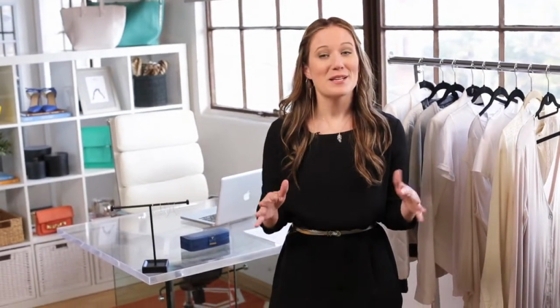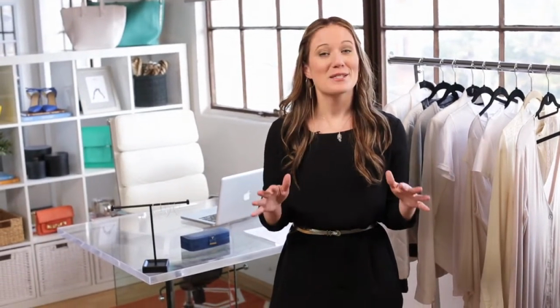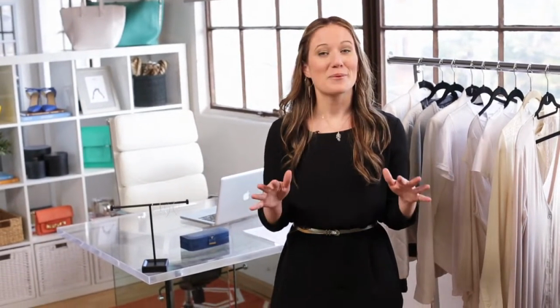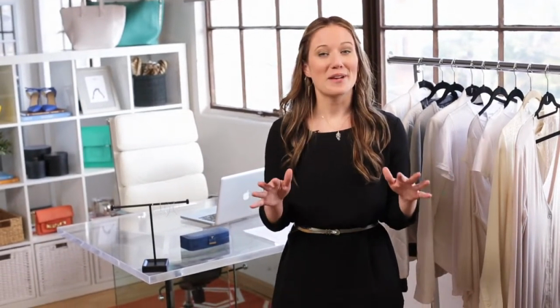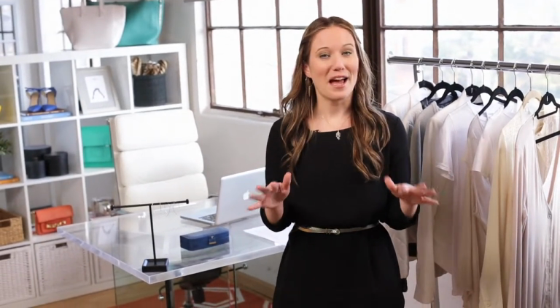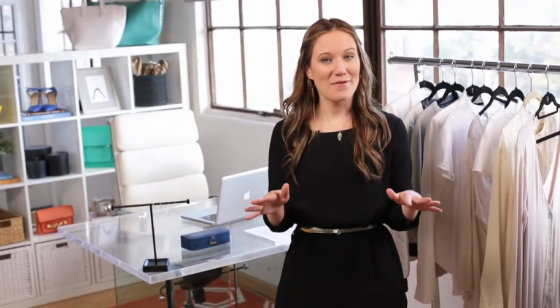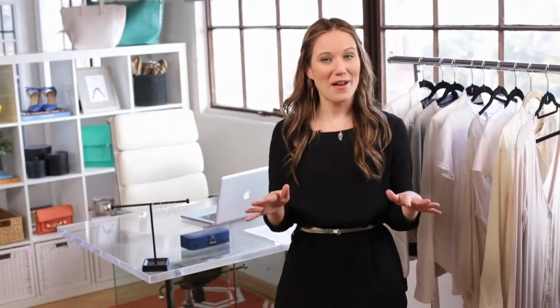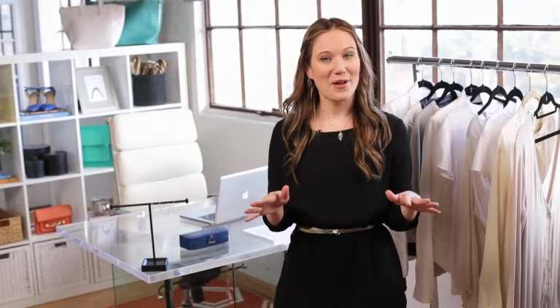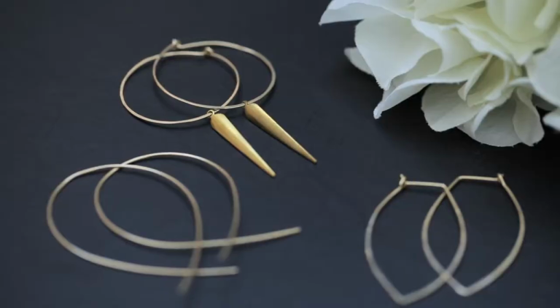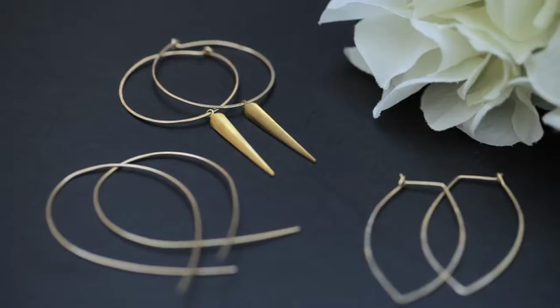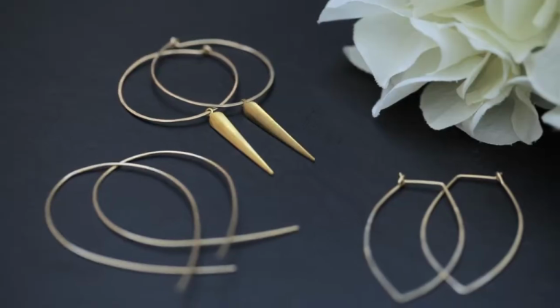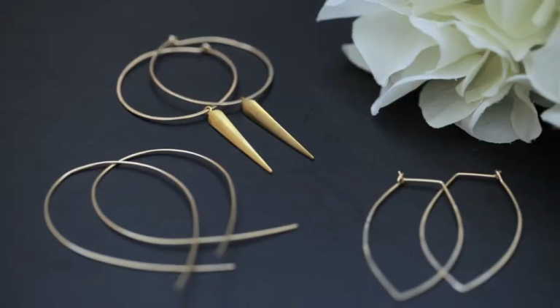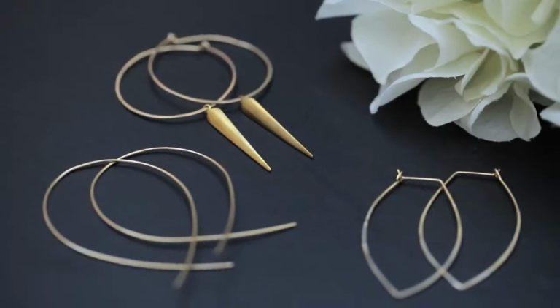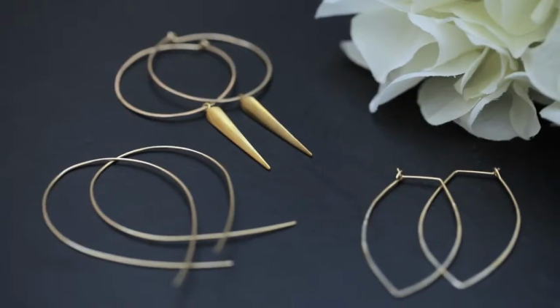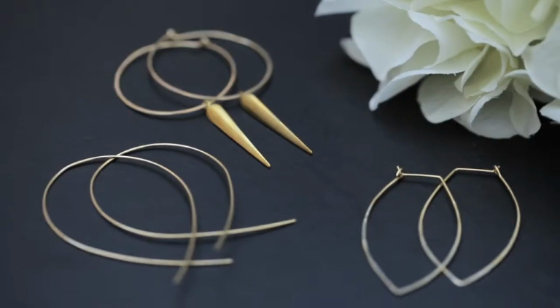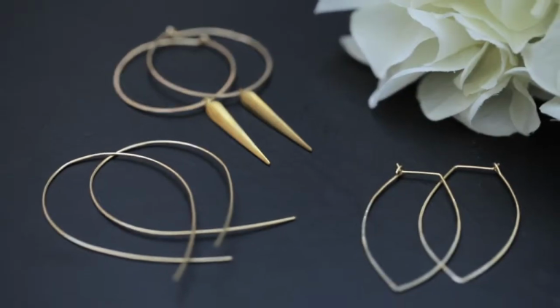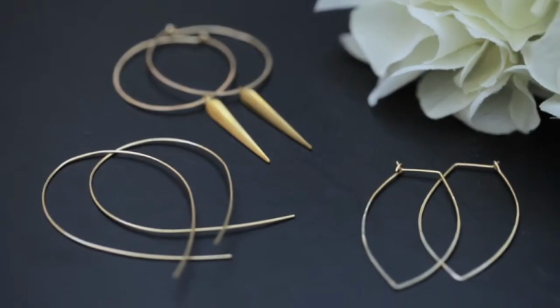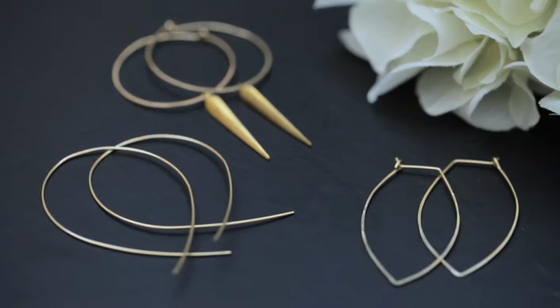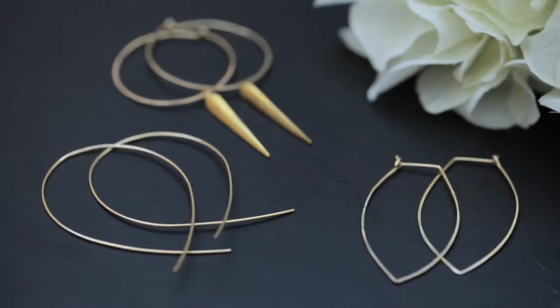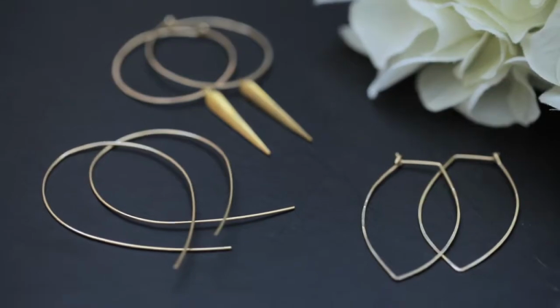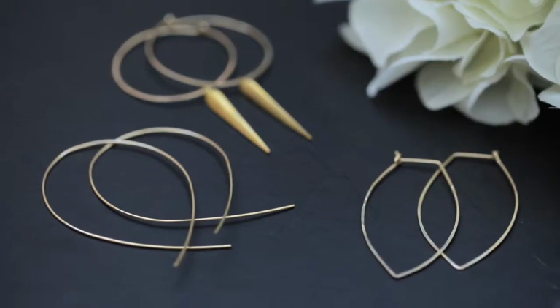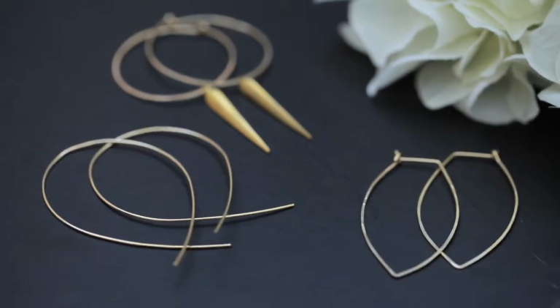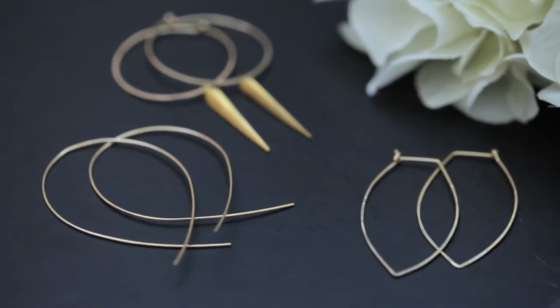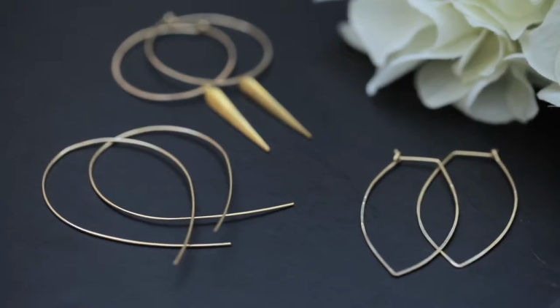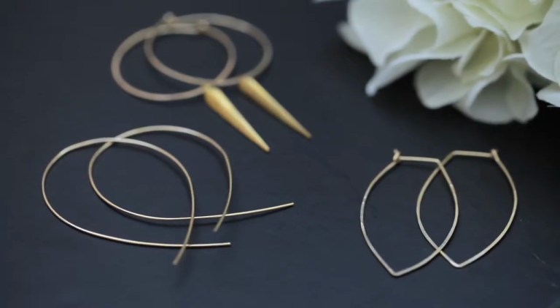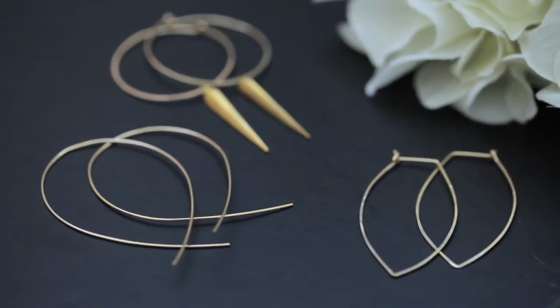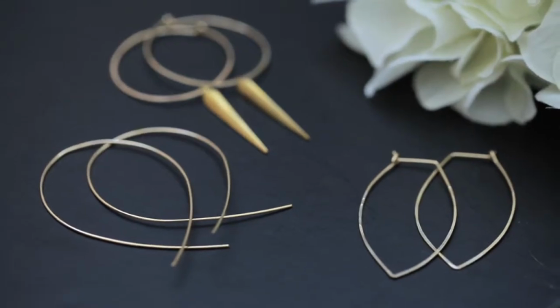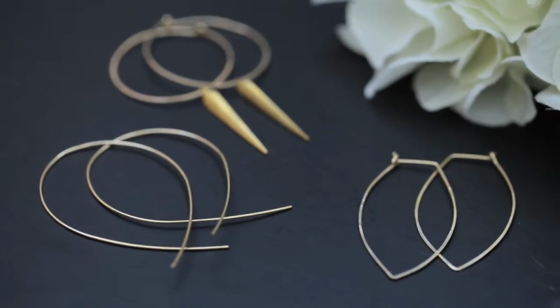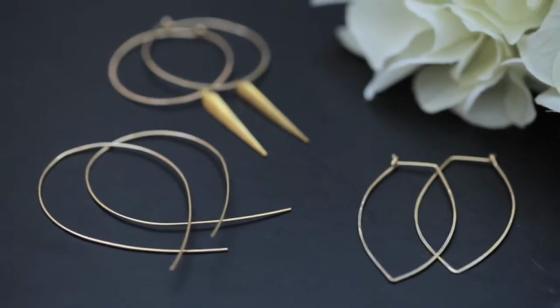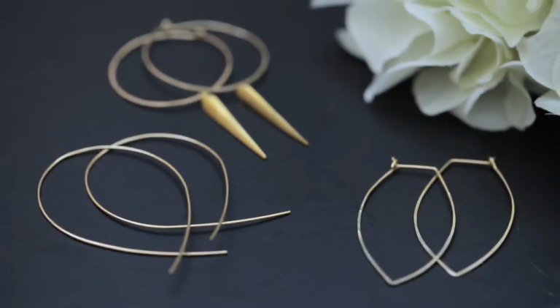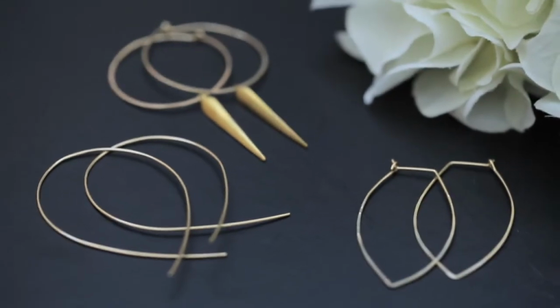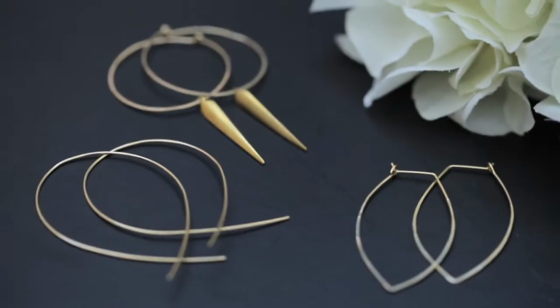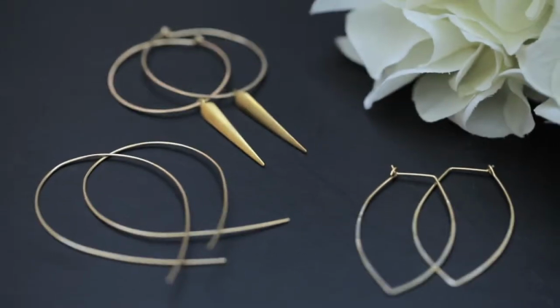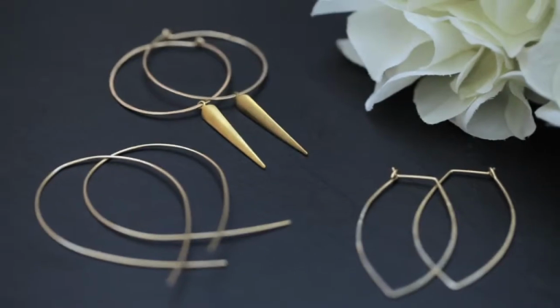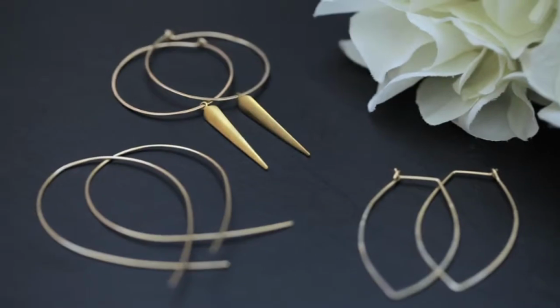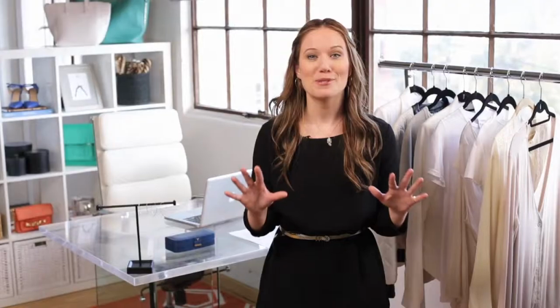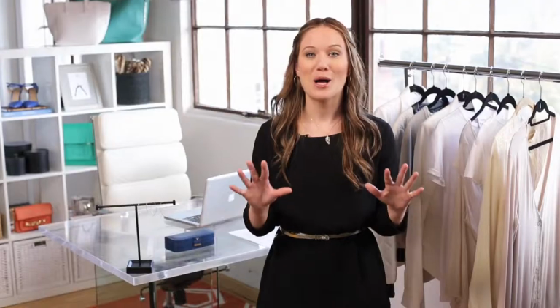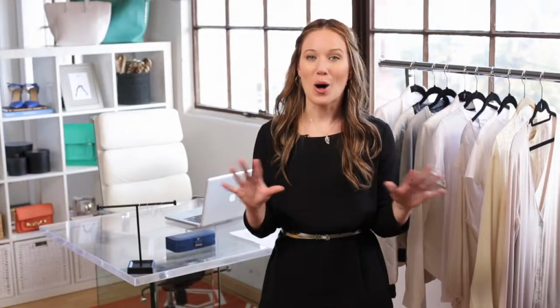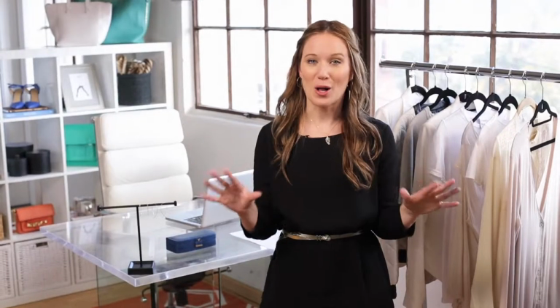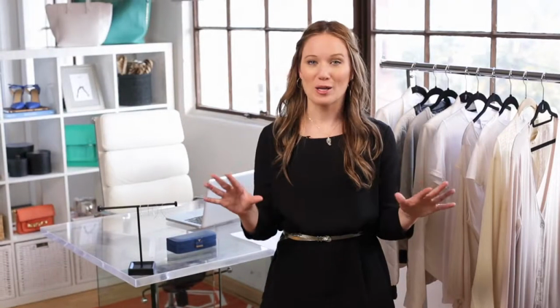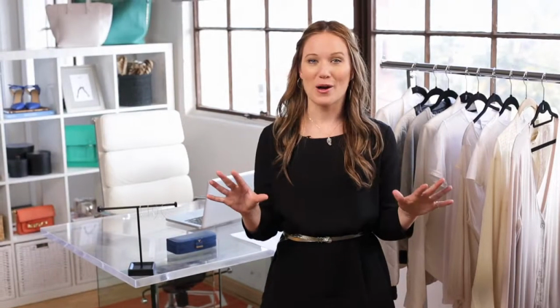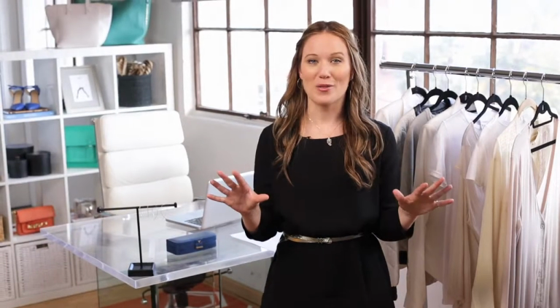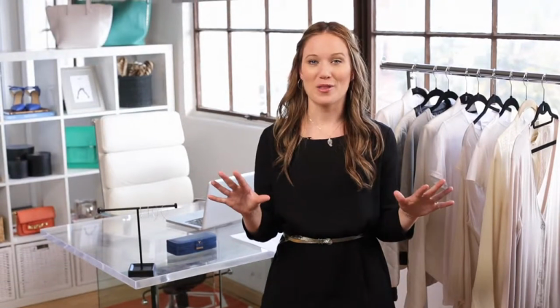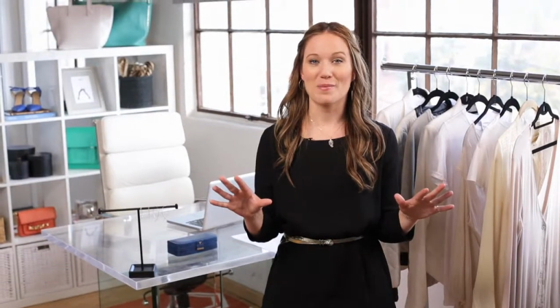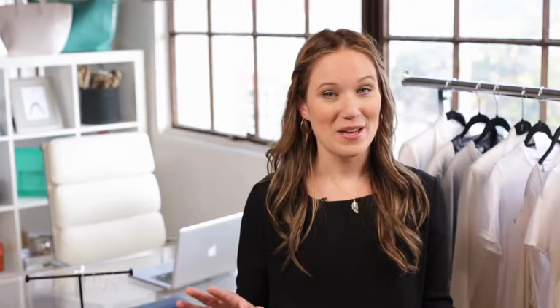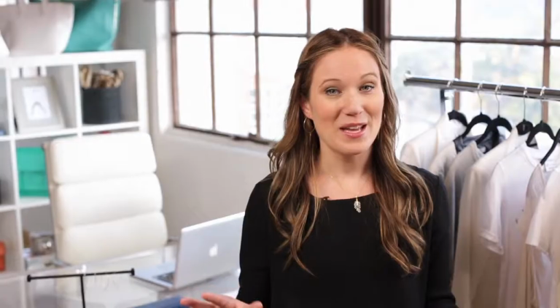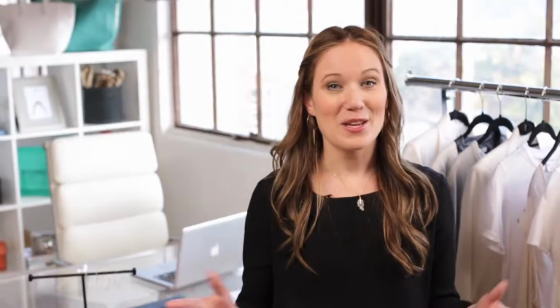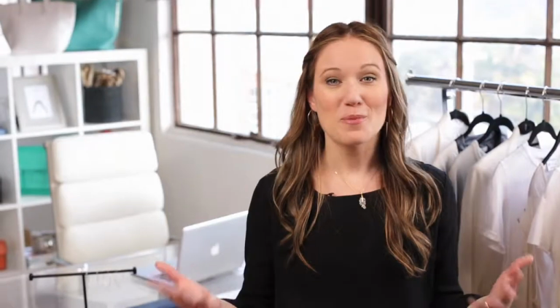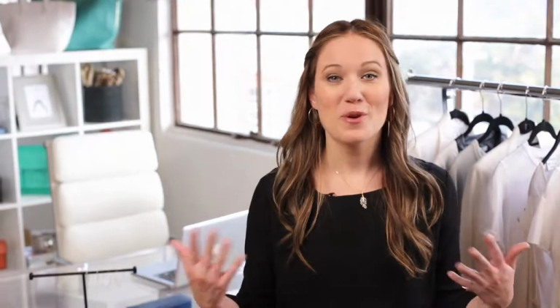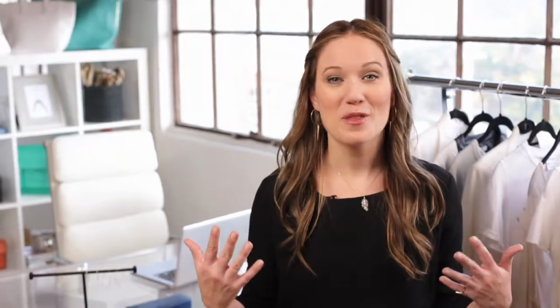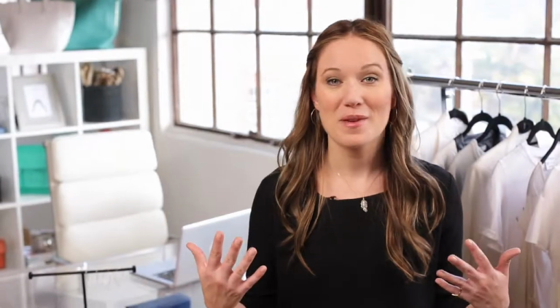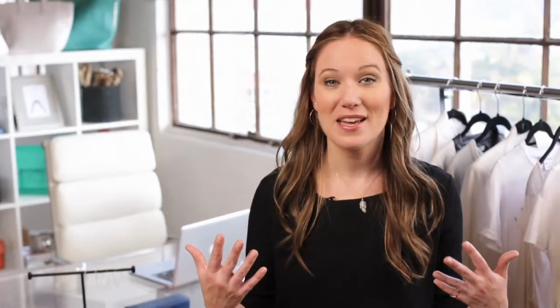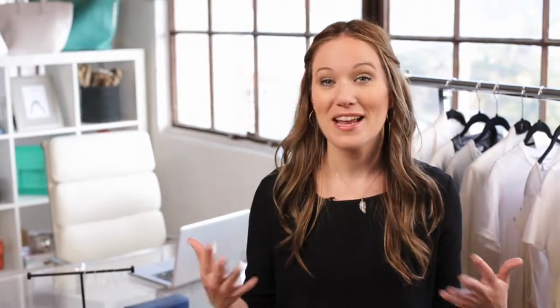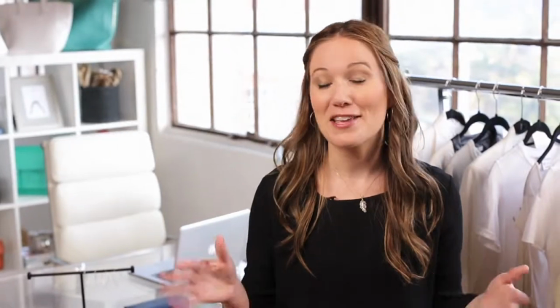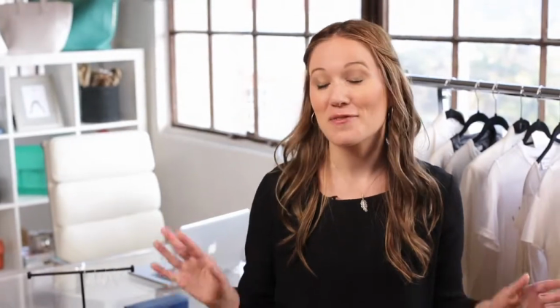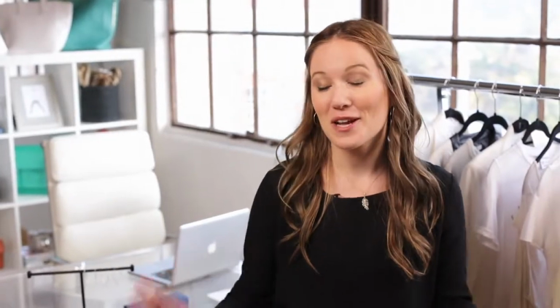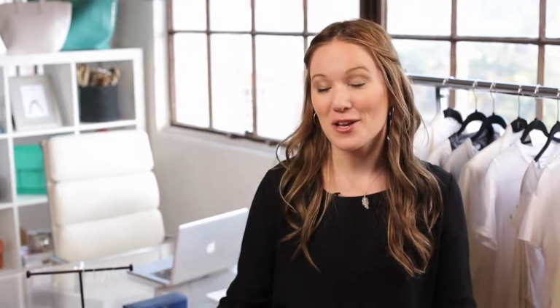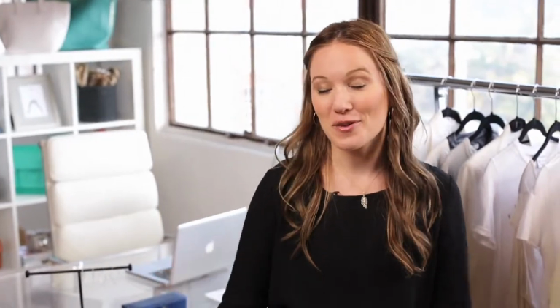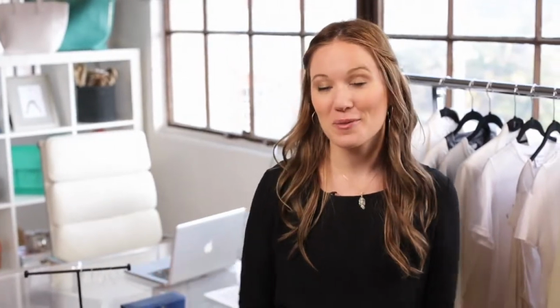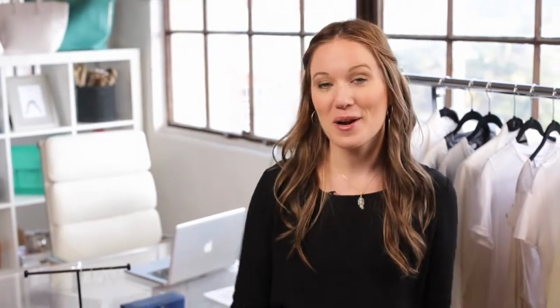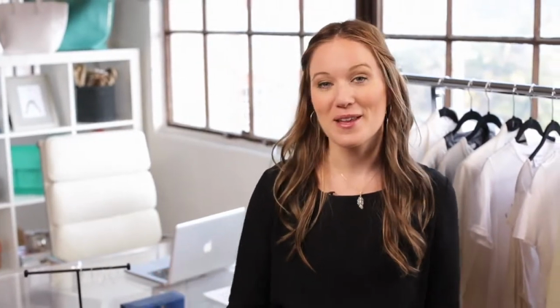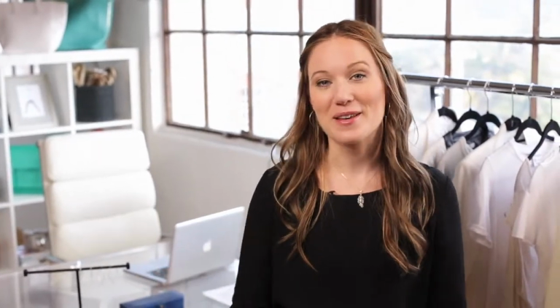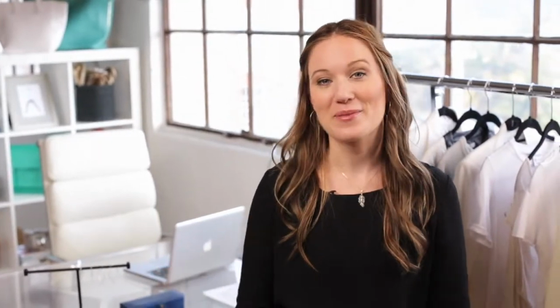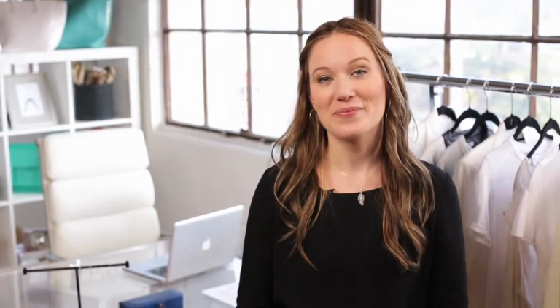So when I found these three styles of super lightweight earrings, I was all about them. You put them in and you forget you're even wearing them.